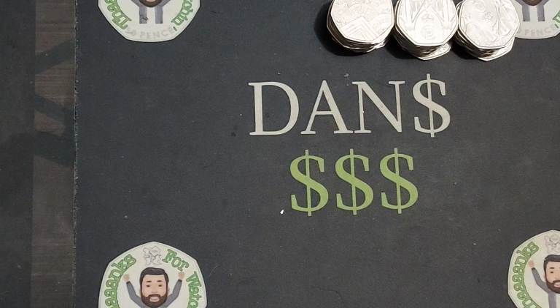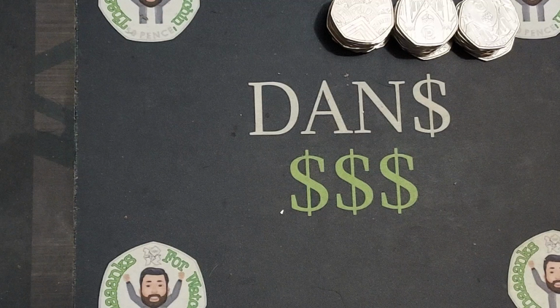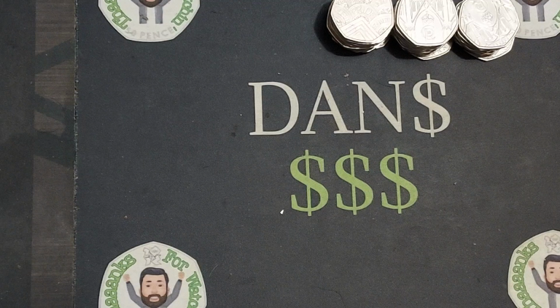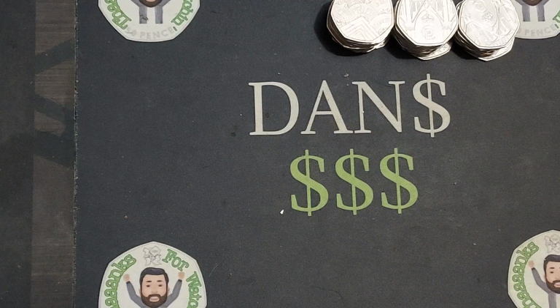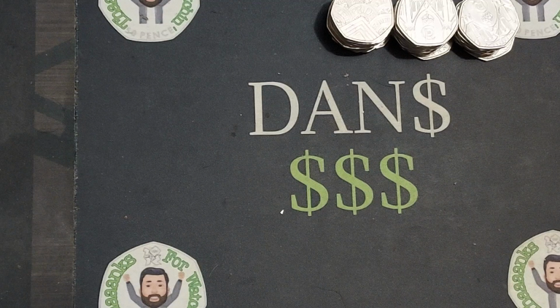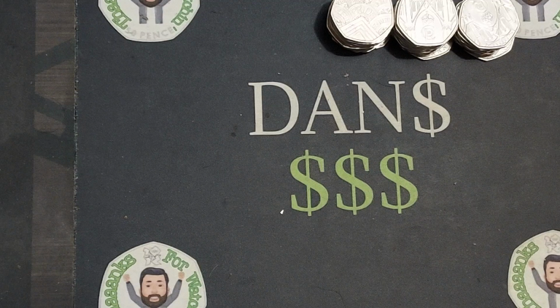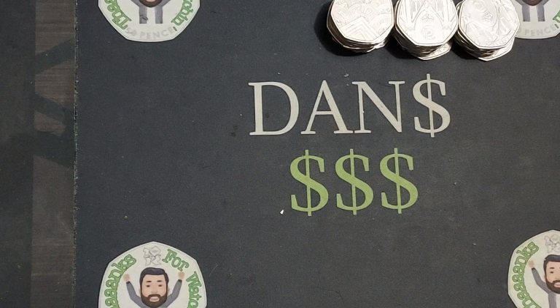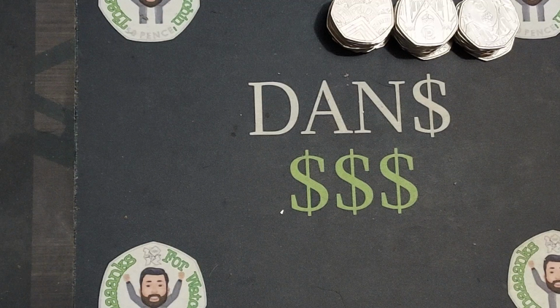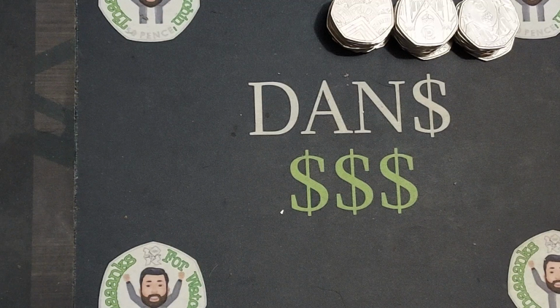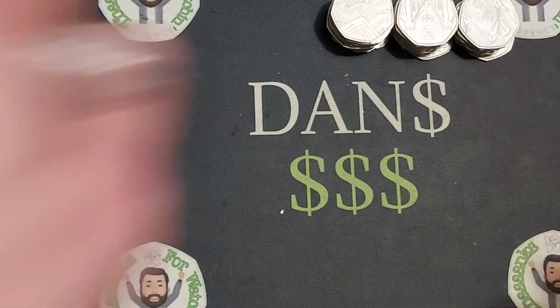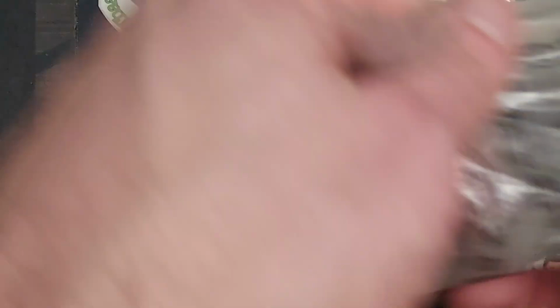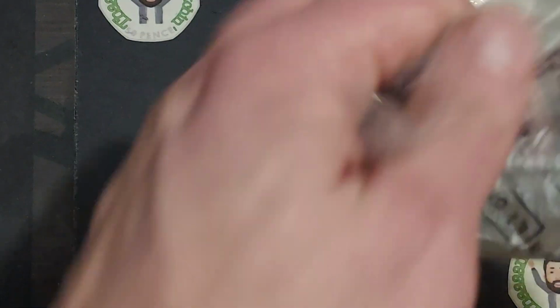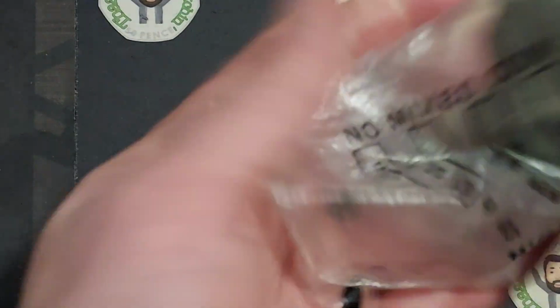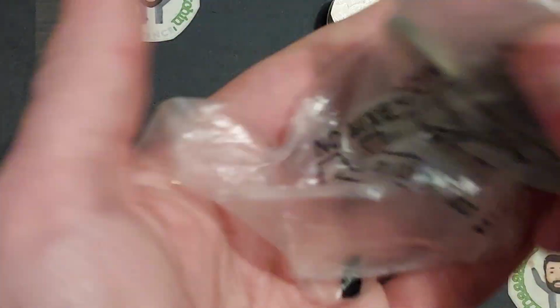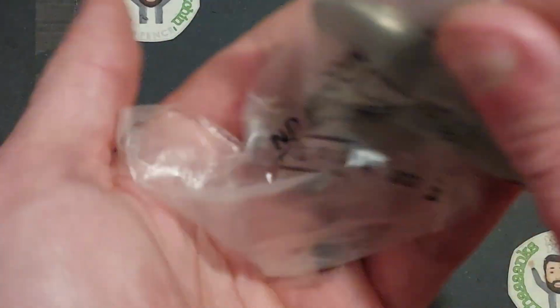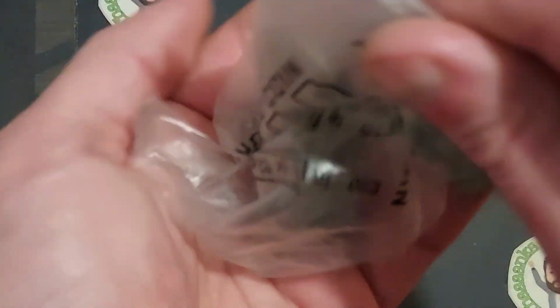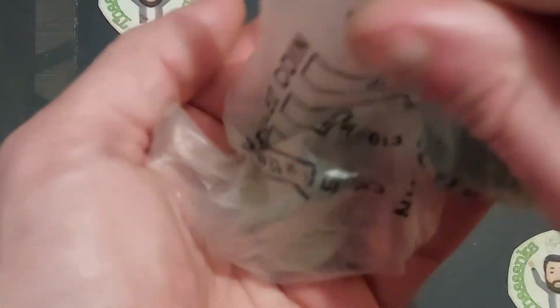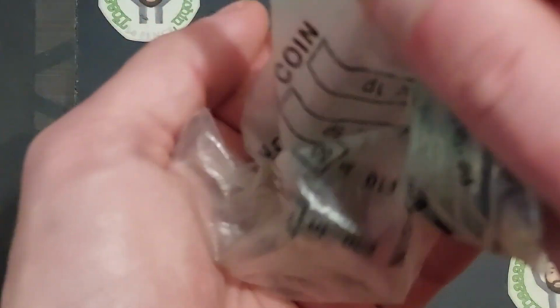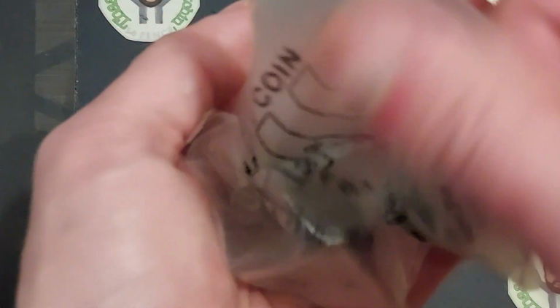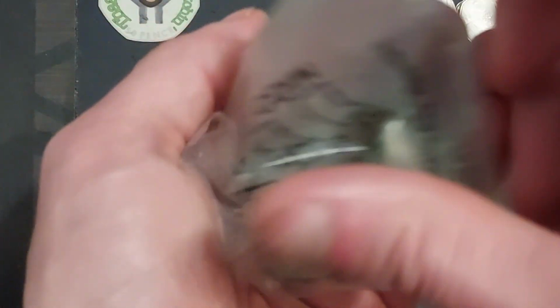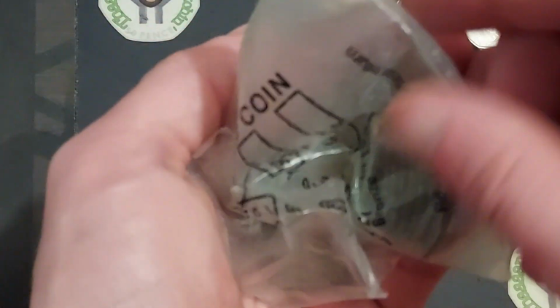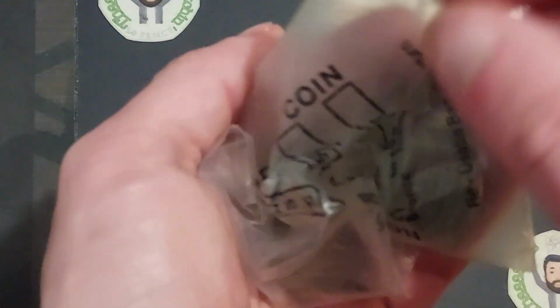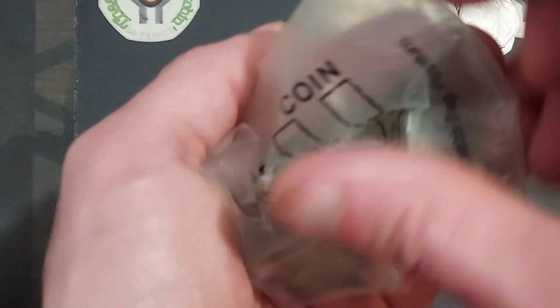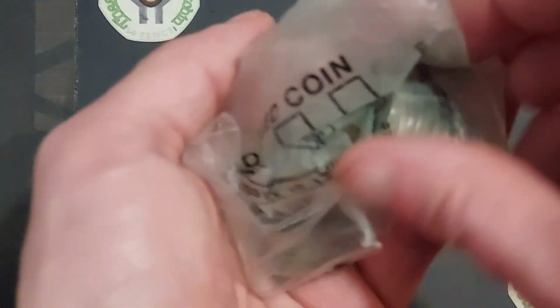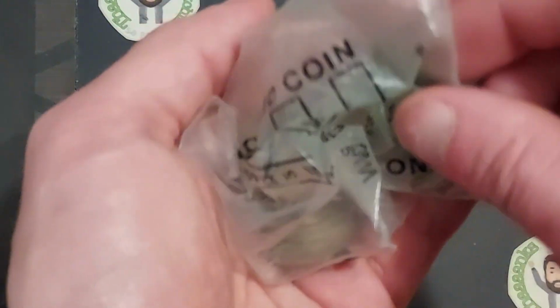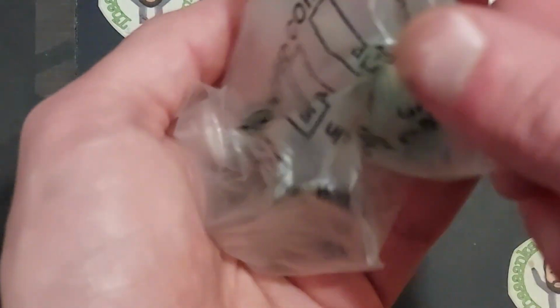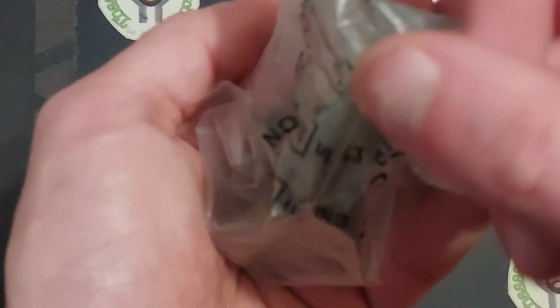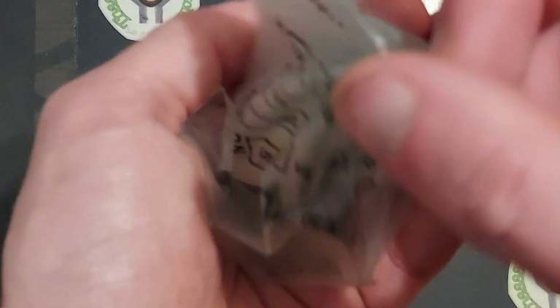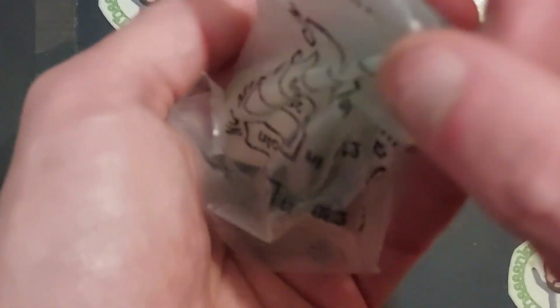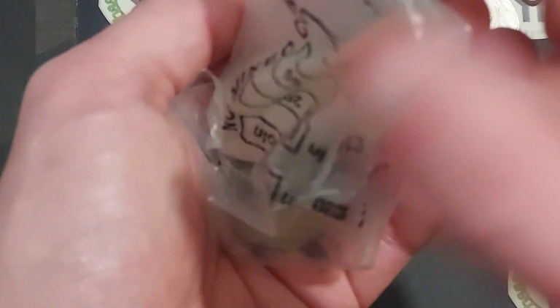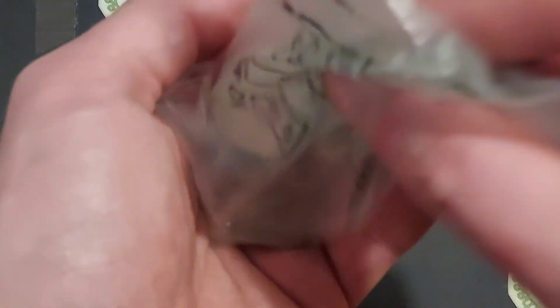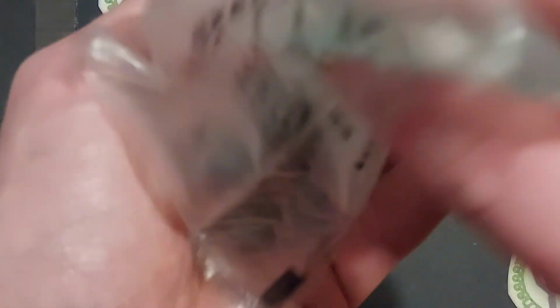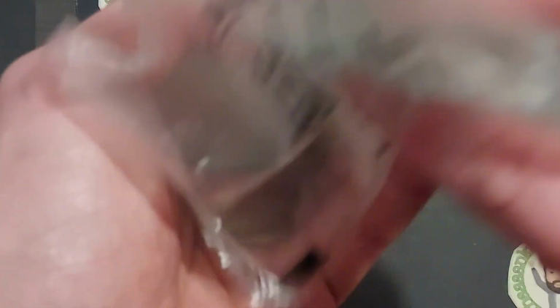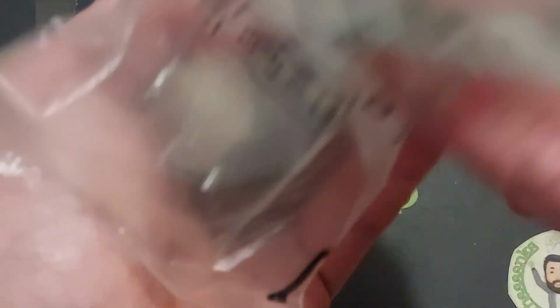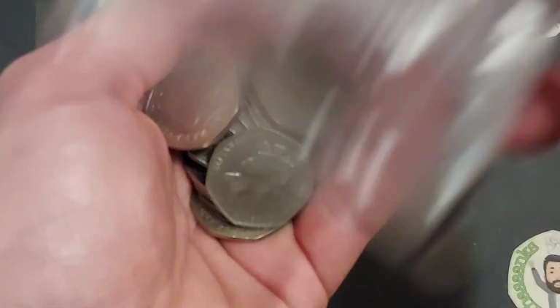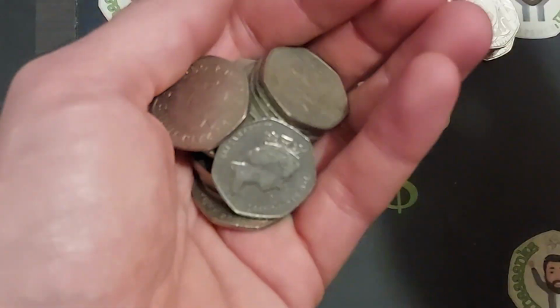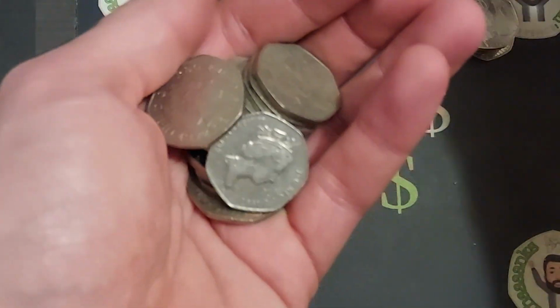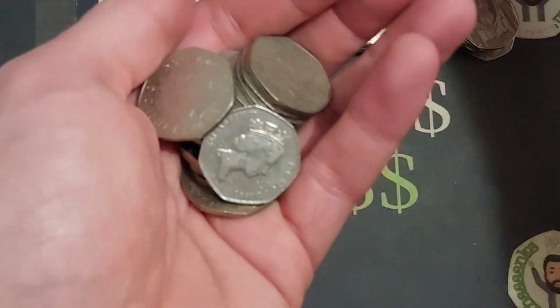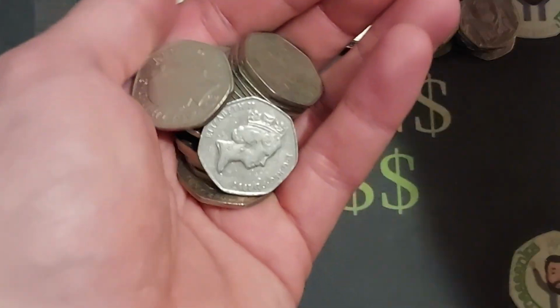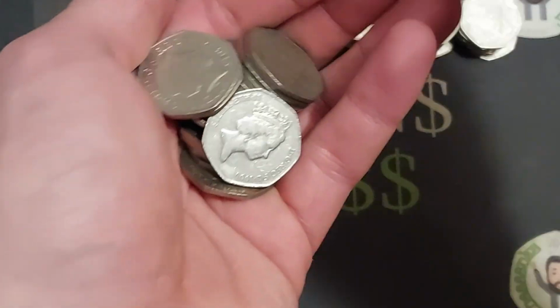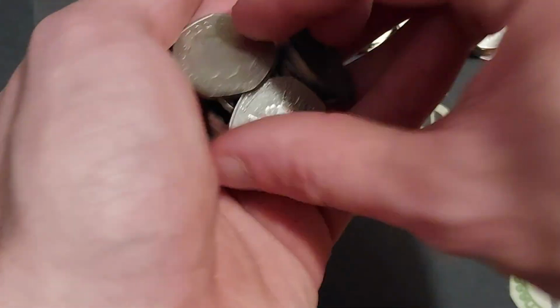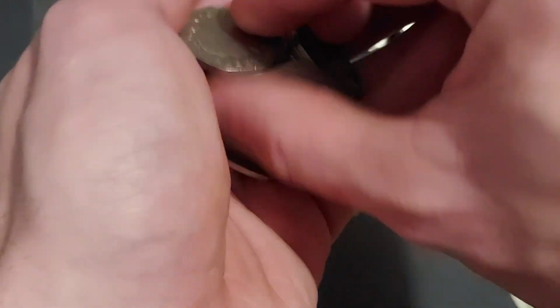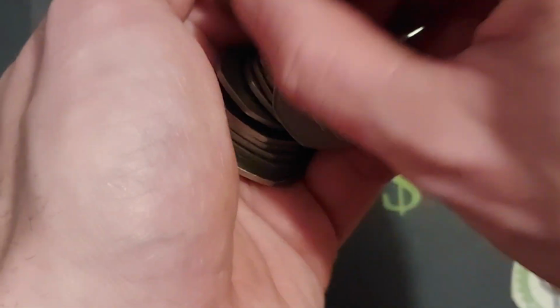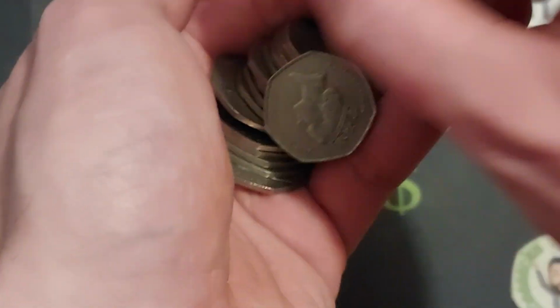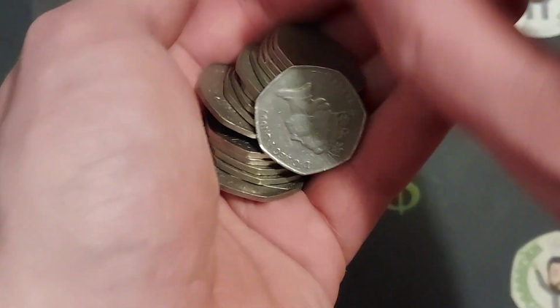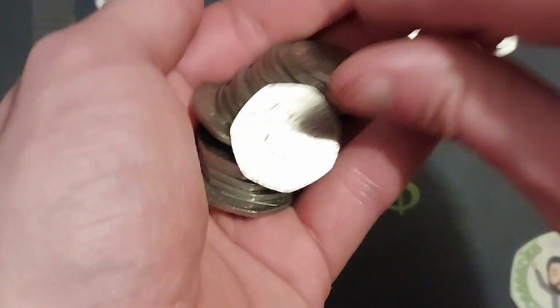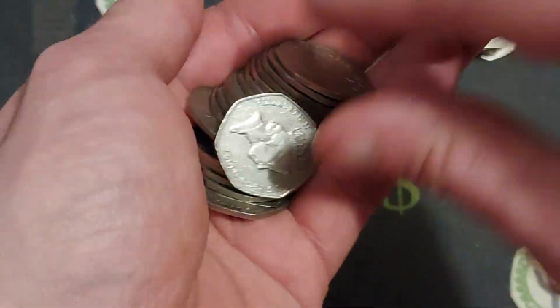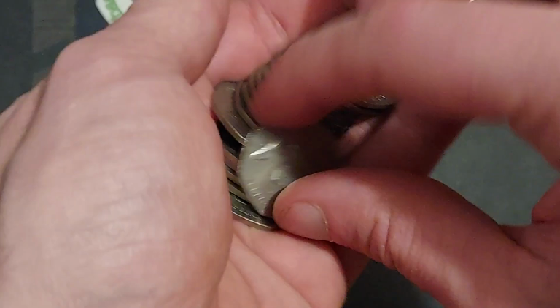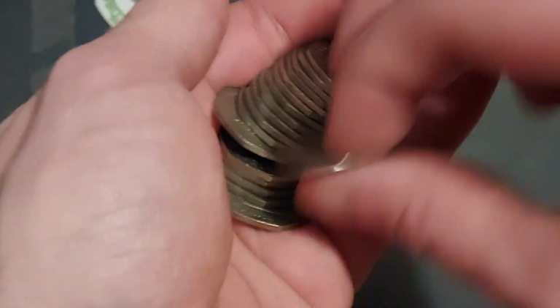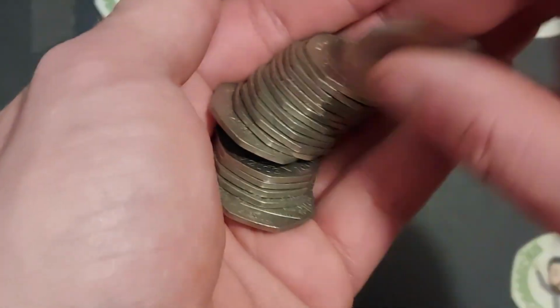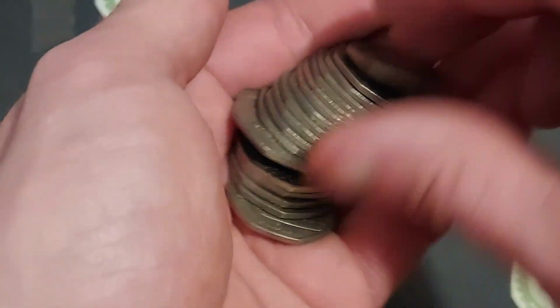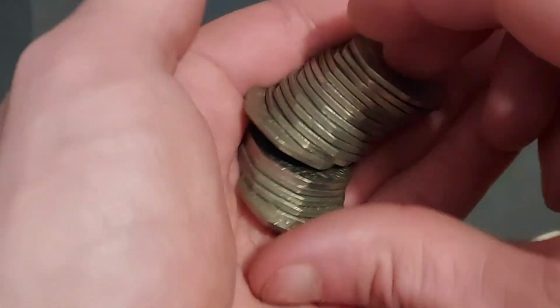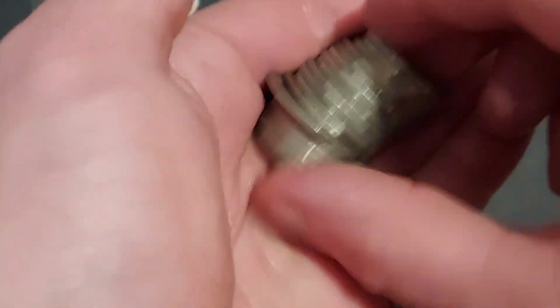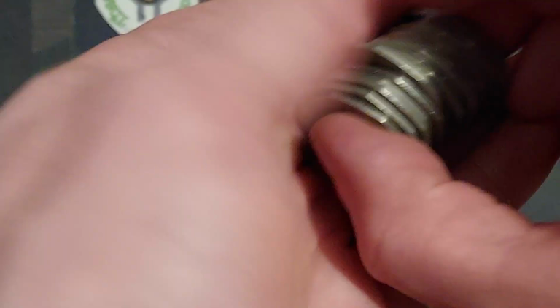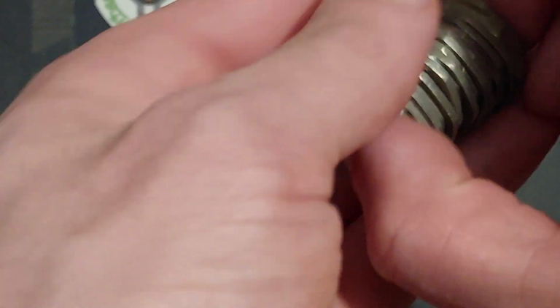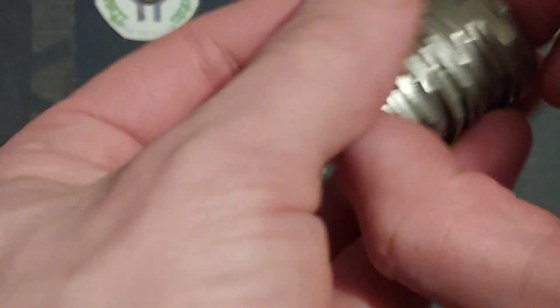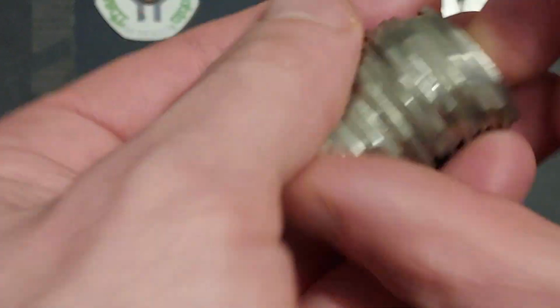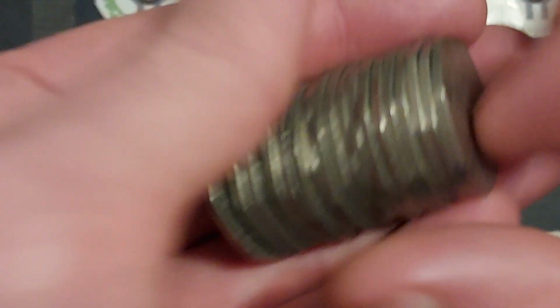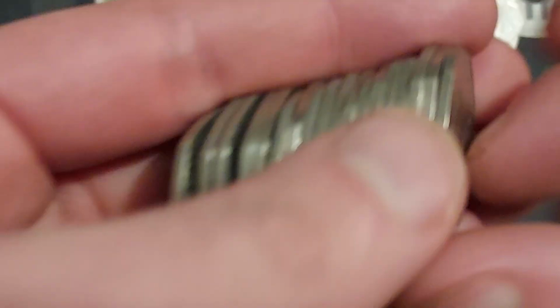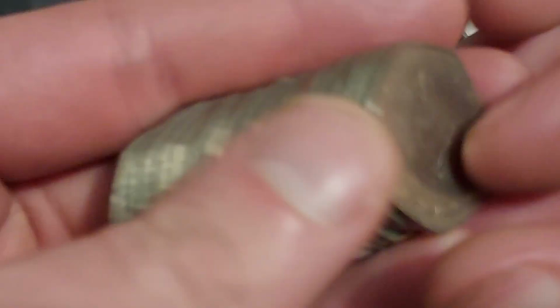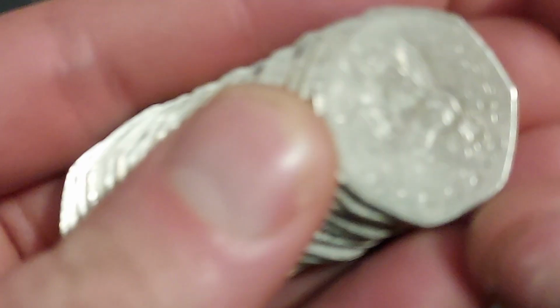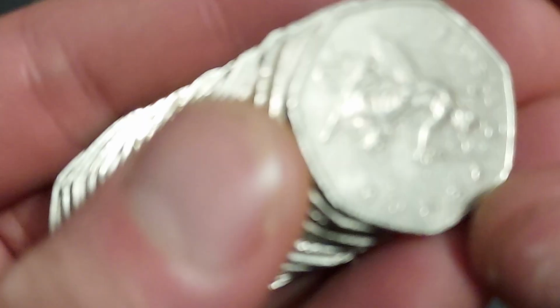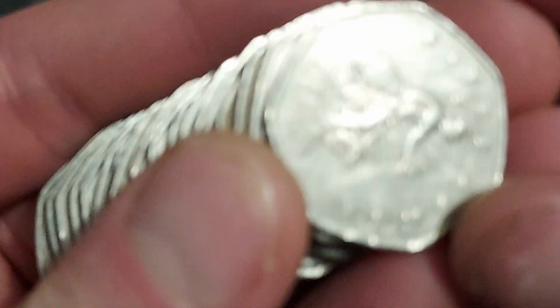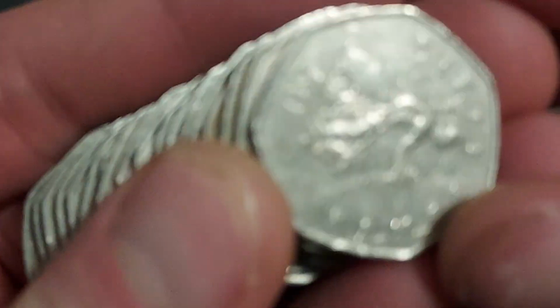Hi guys, Dan's Dollars here, a very good evening to you all. I hope you're all well at home. Here we go then, we're getting serious this week.